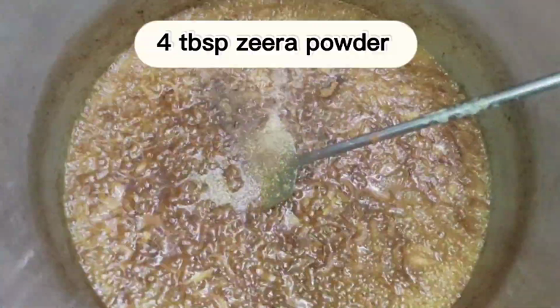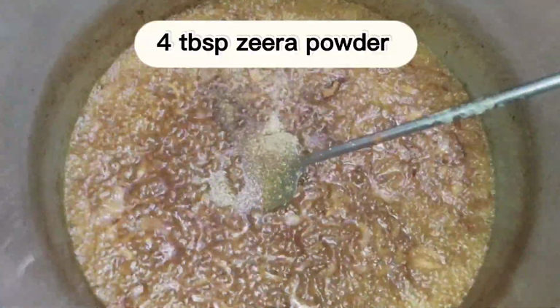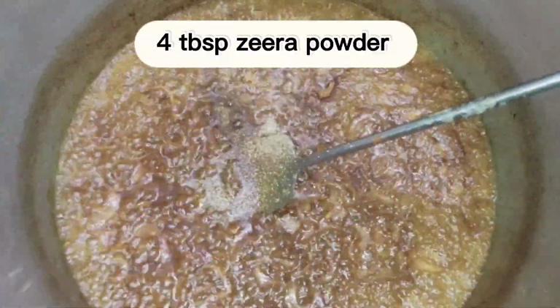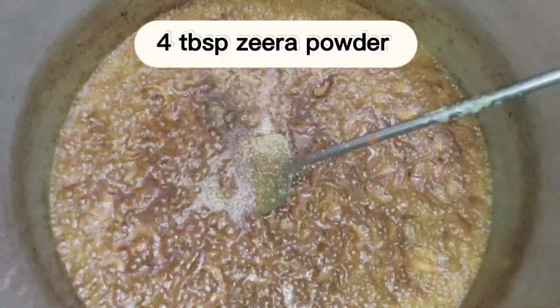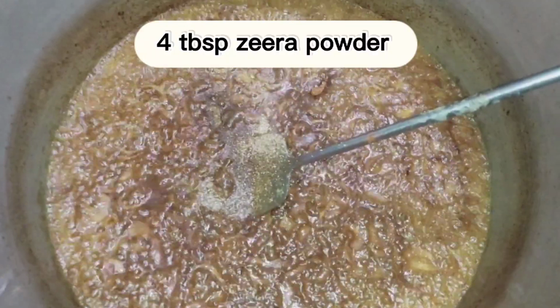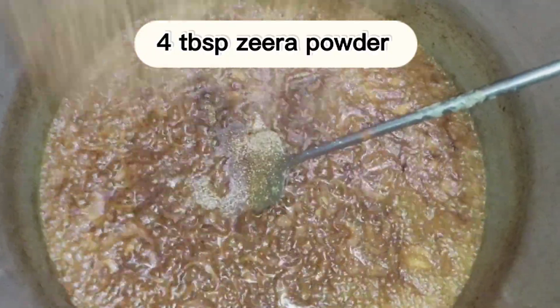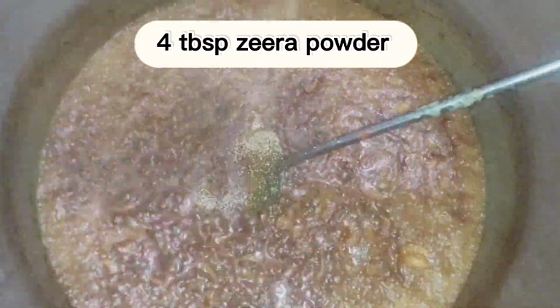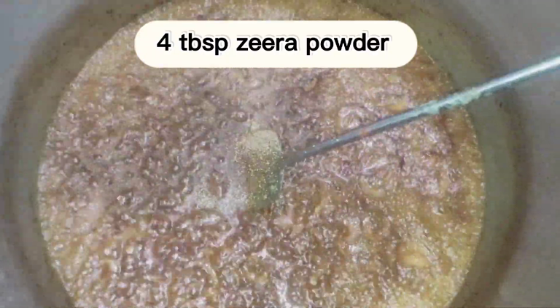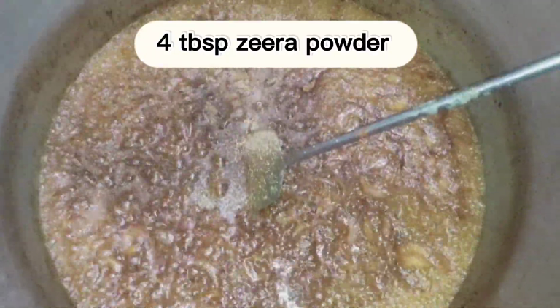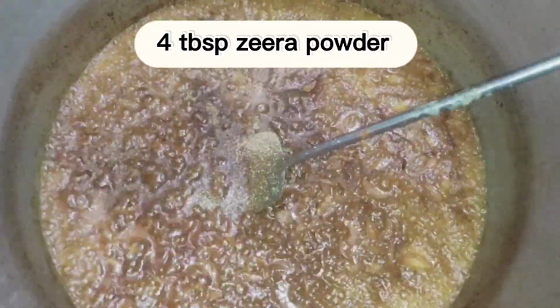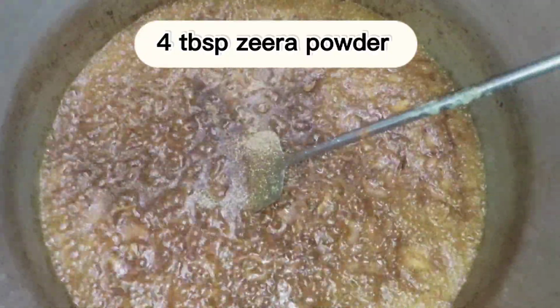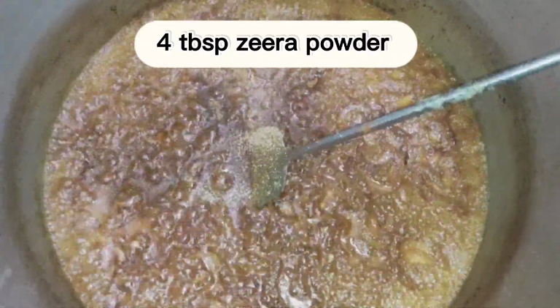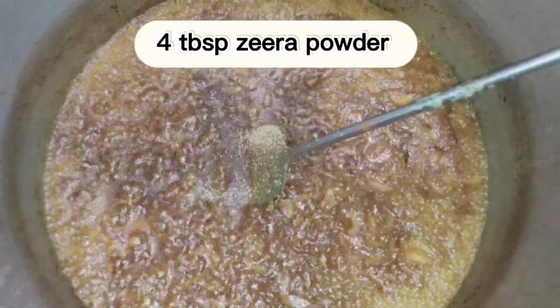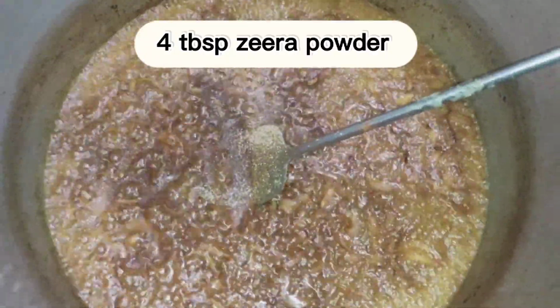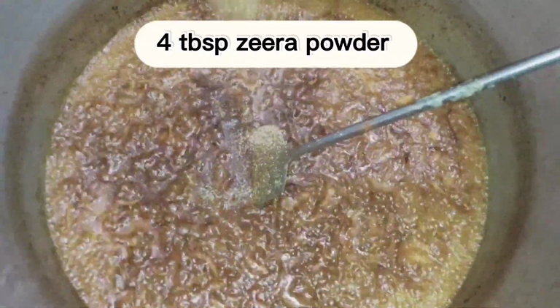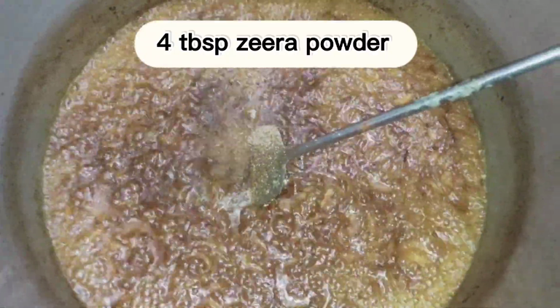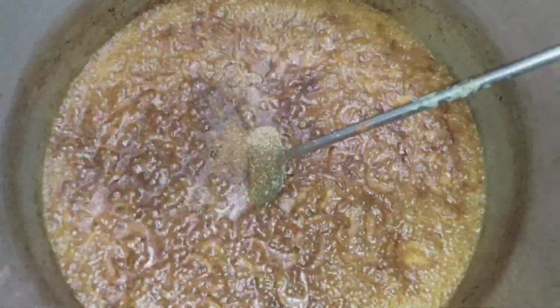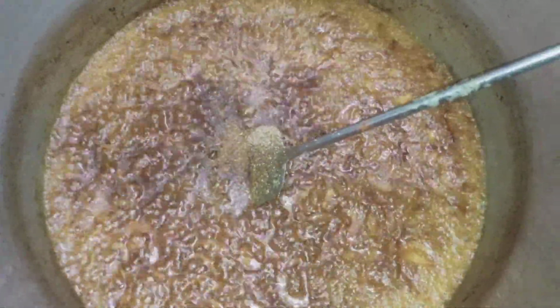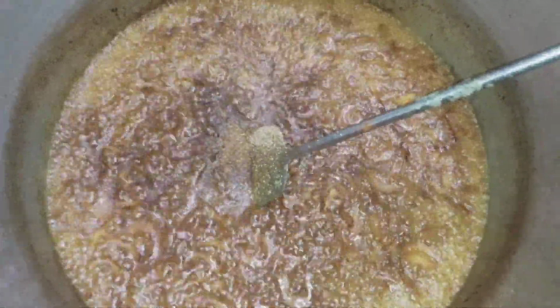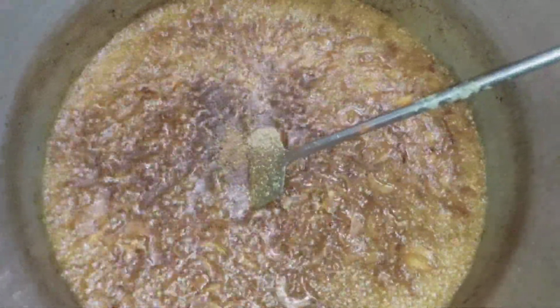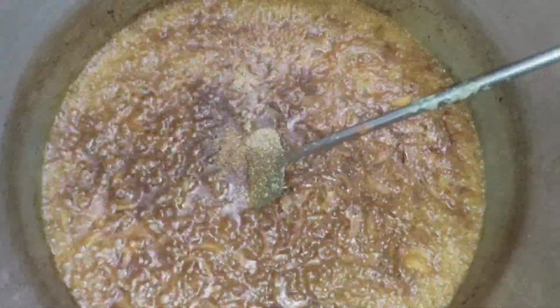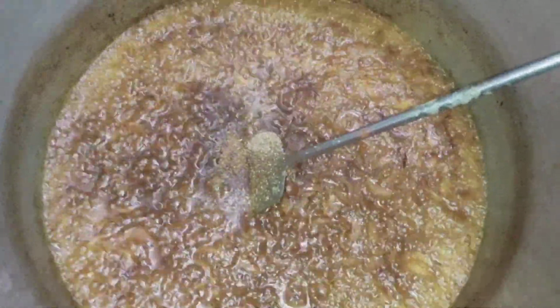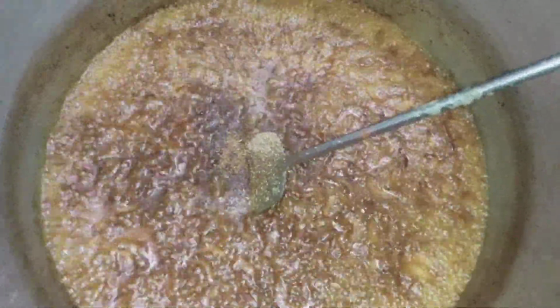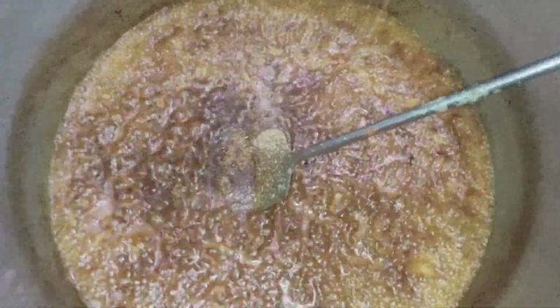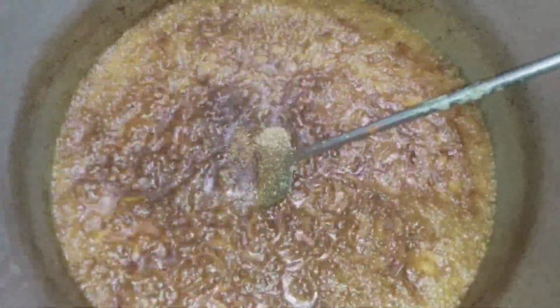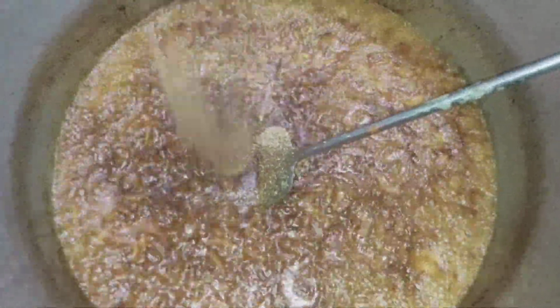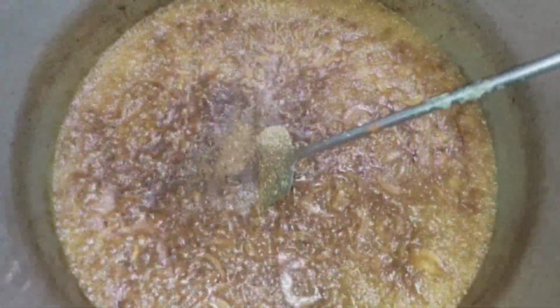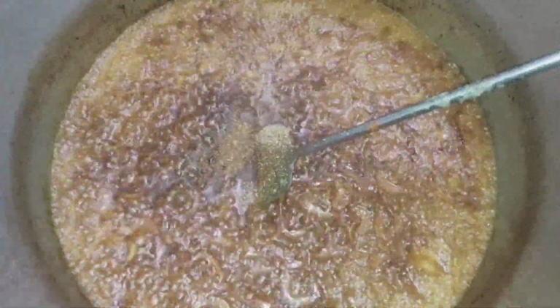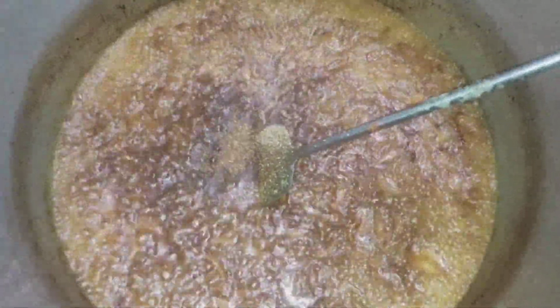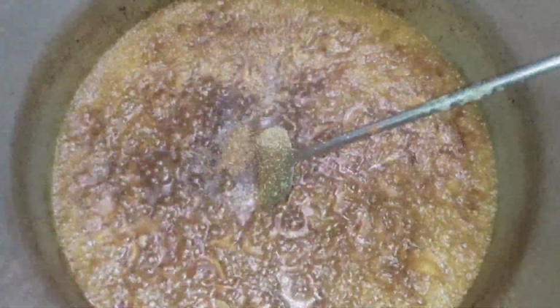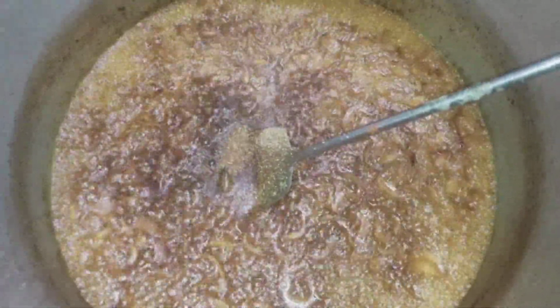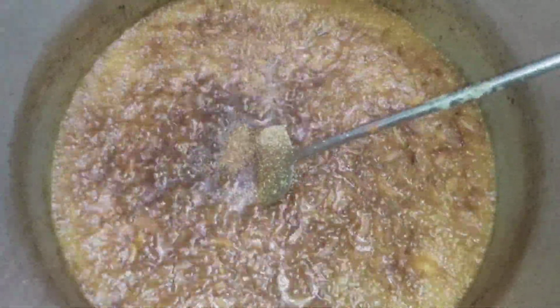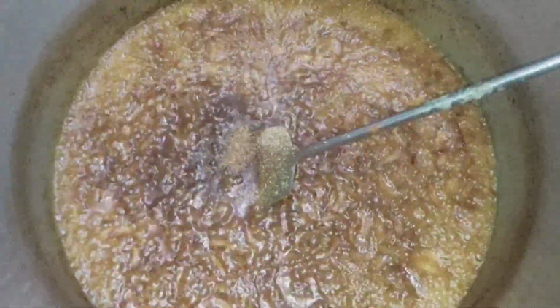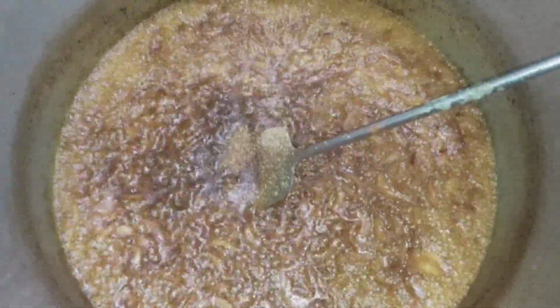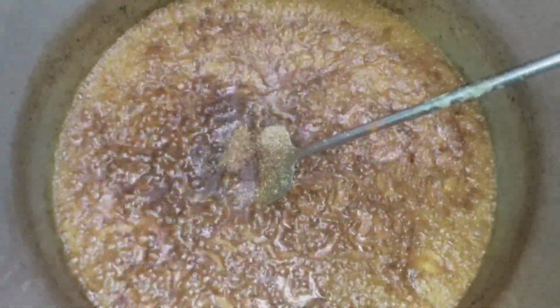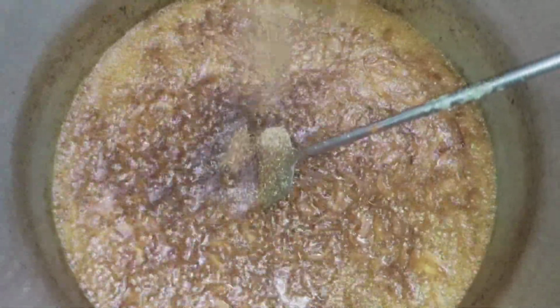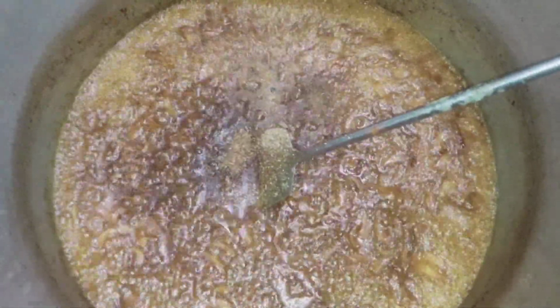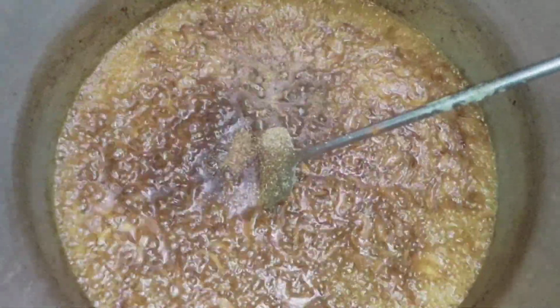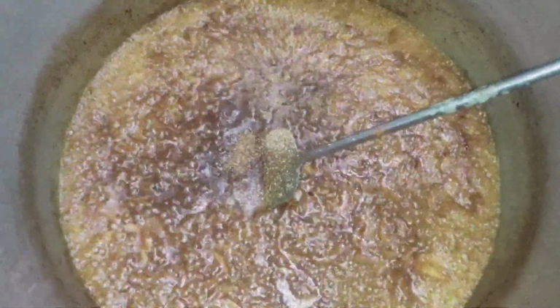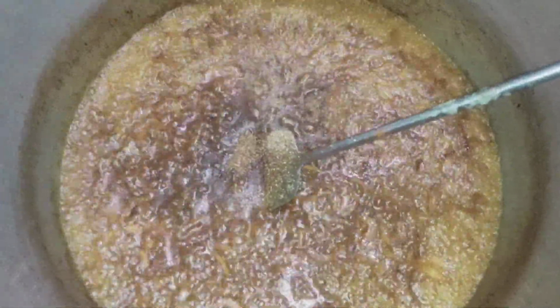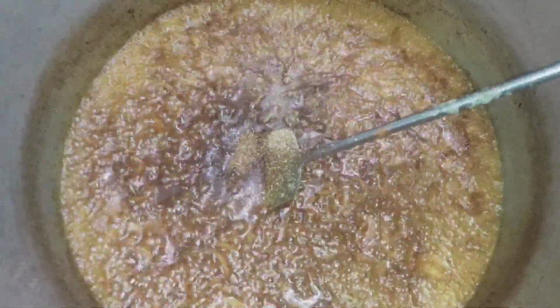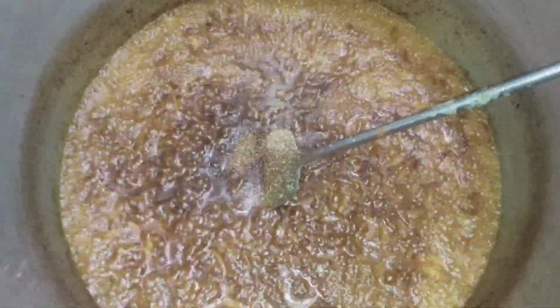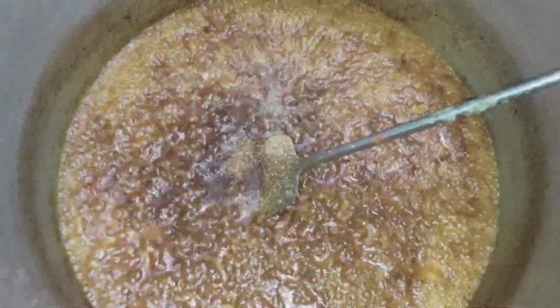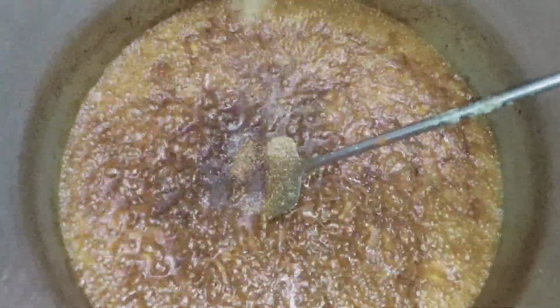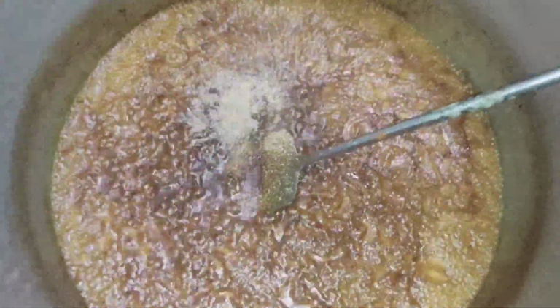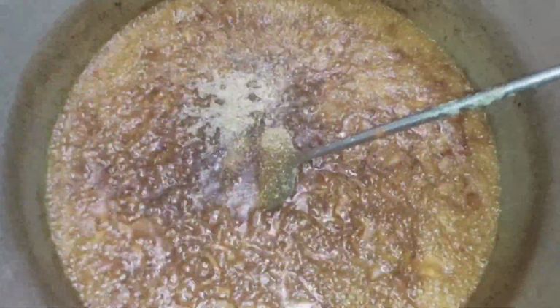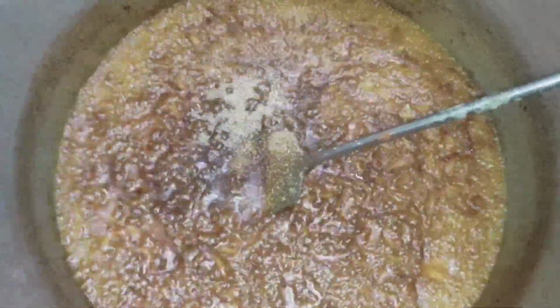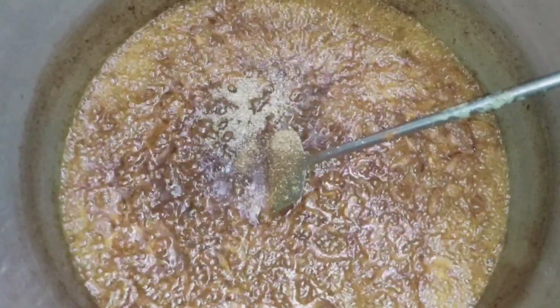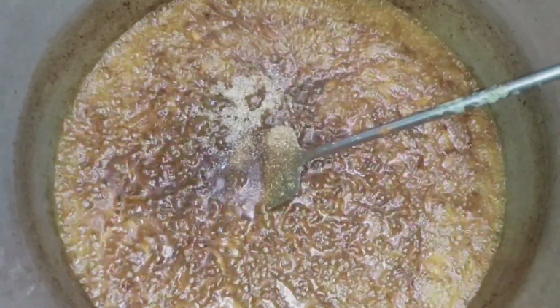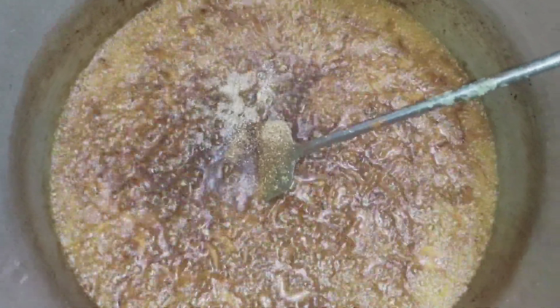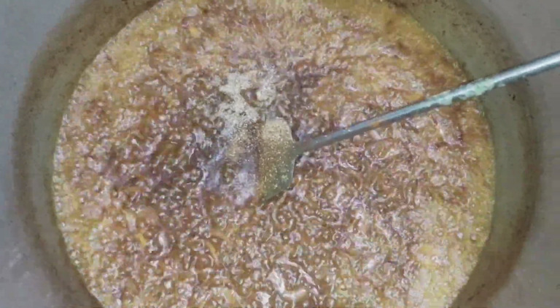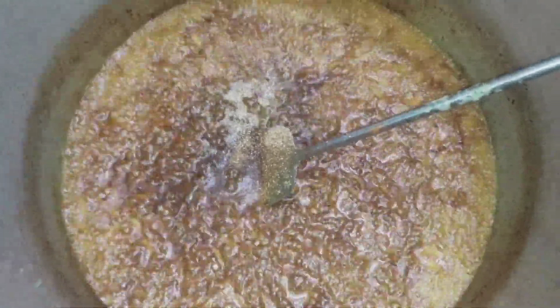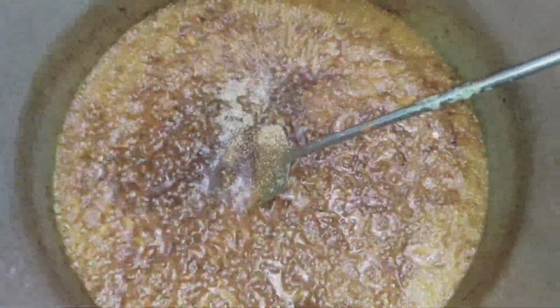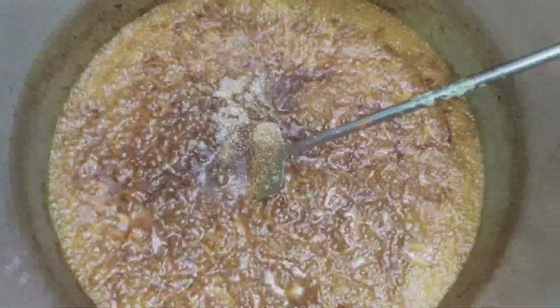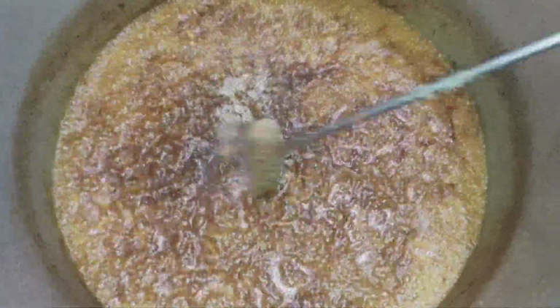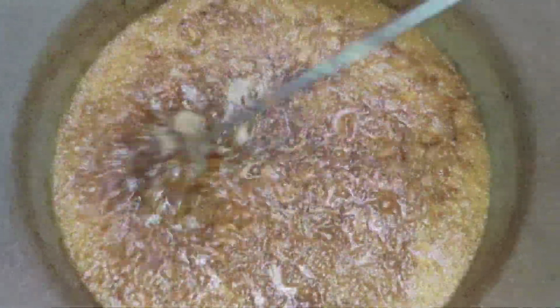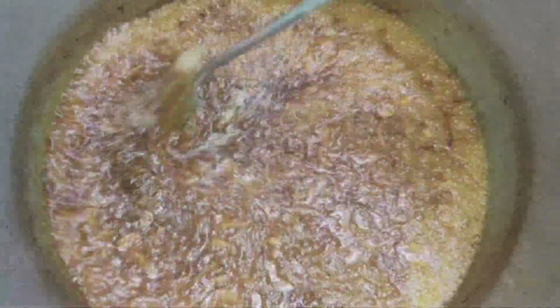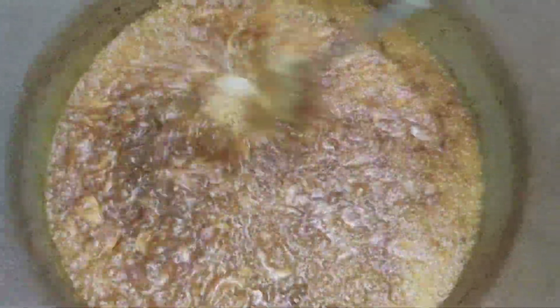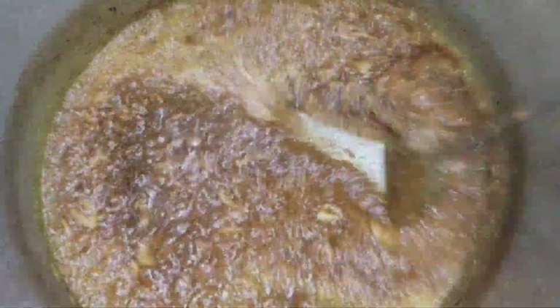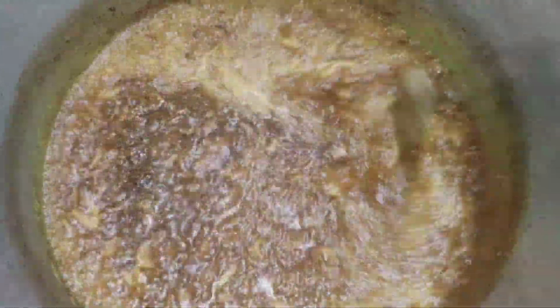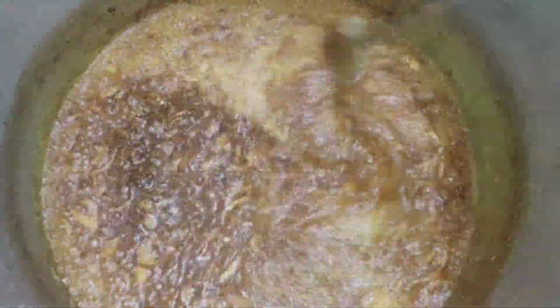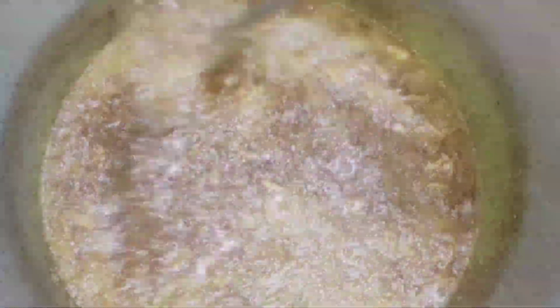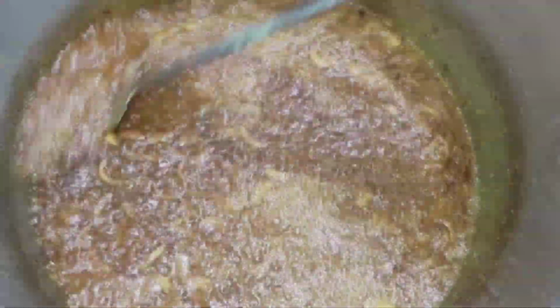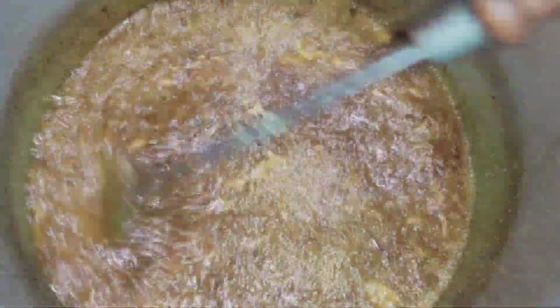Add 4 tablespoons of spice powder, then add 2 tablespoons of spice powder and cook for 10 minutes.